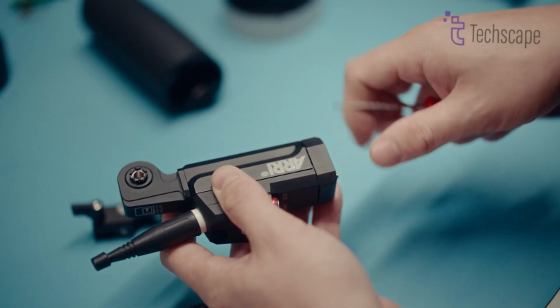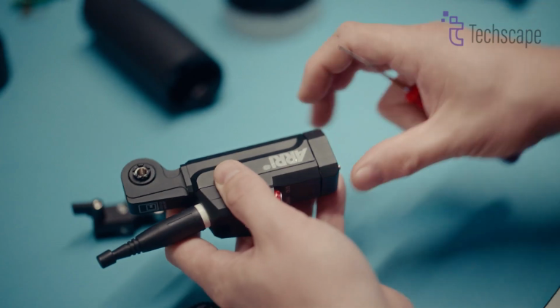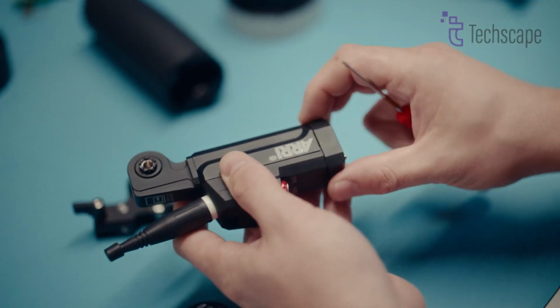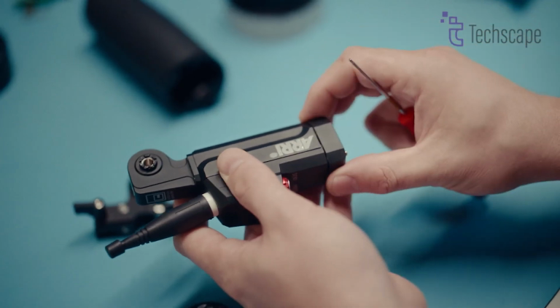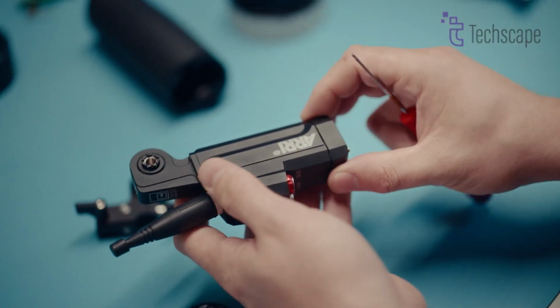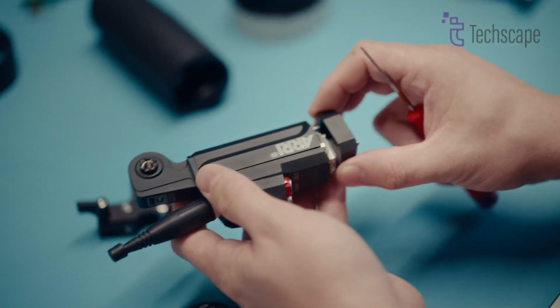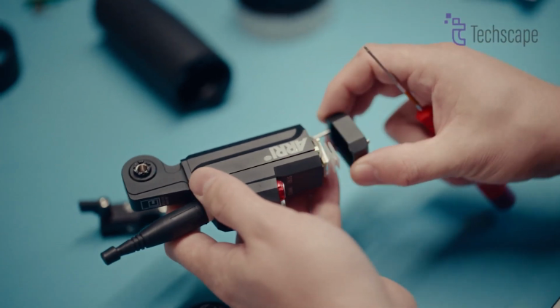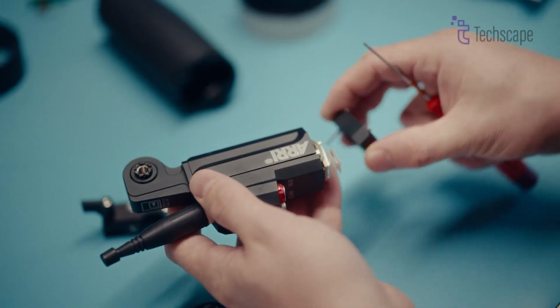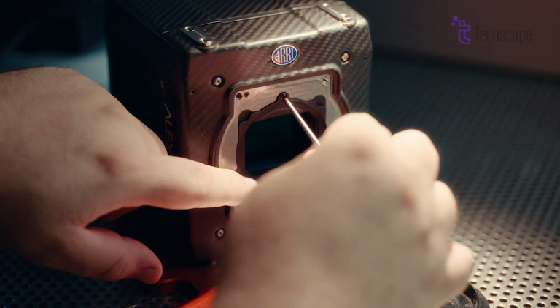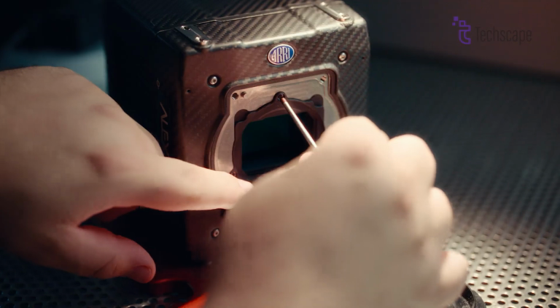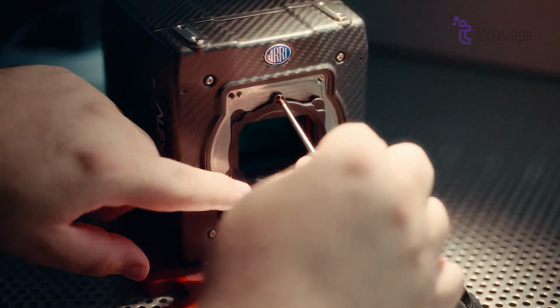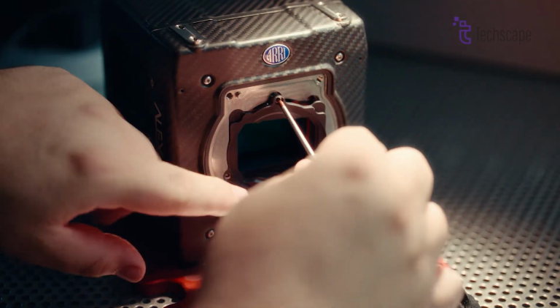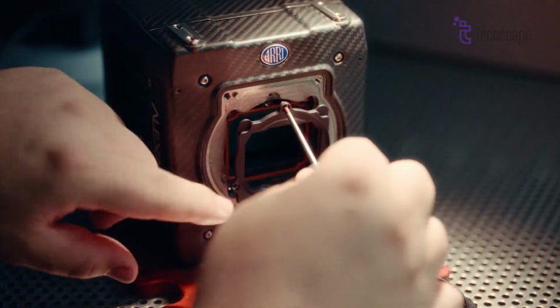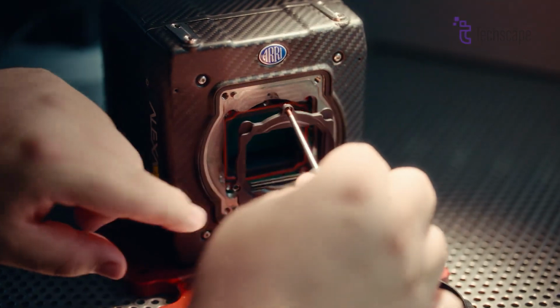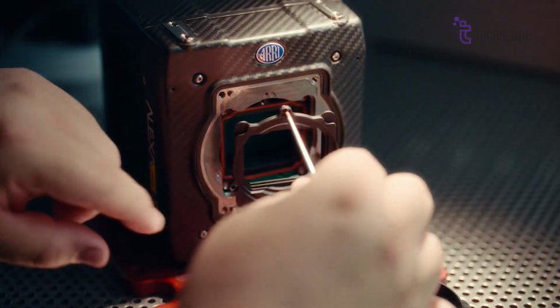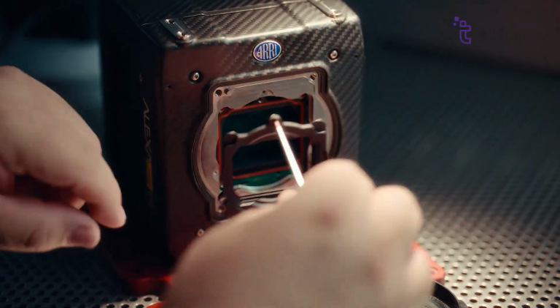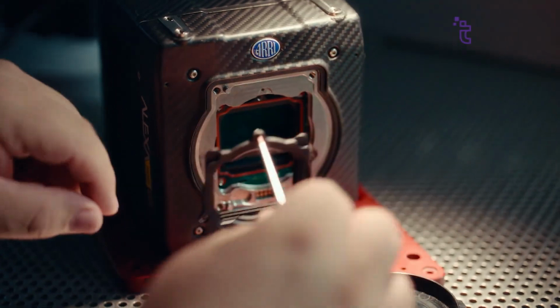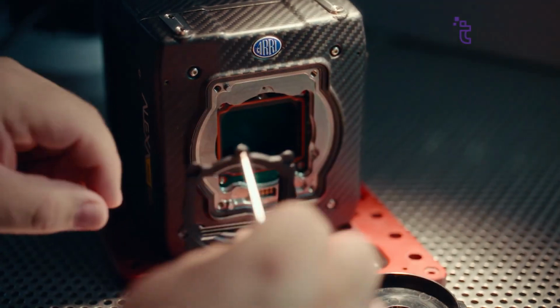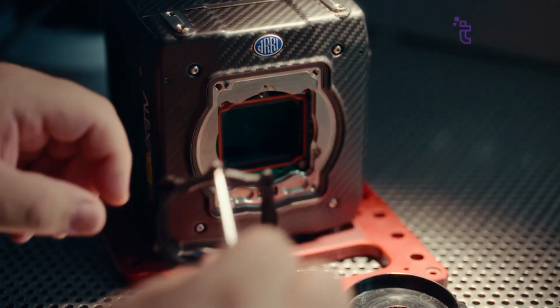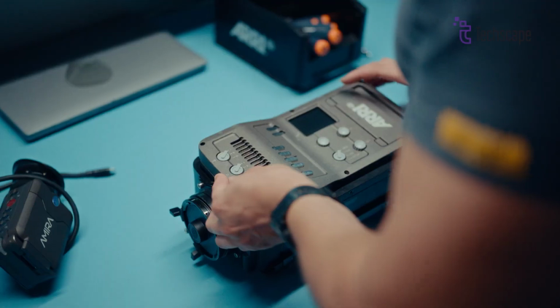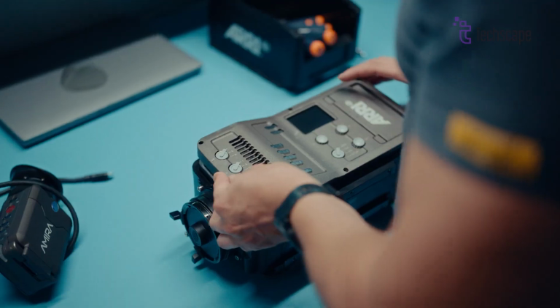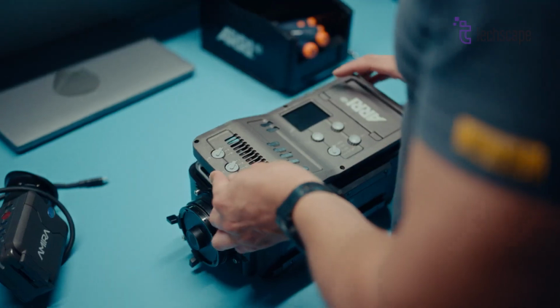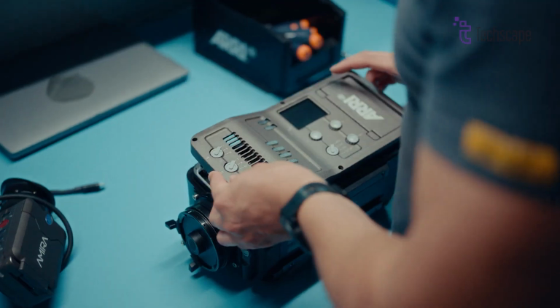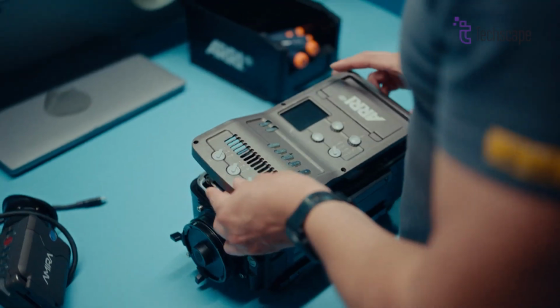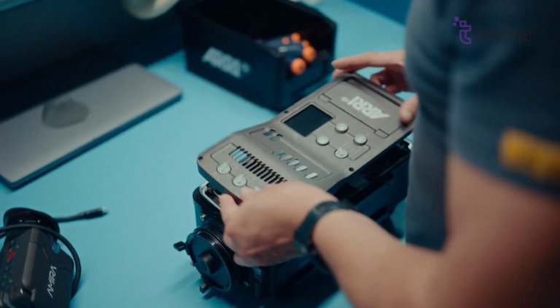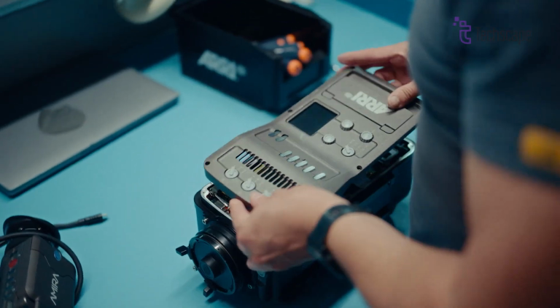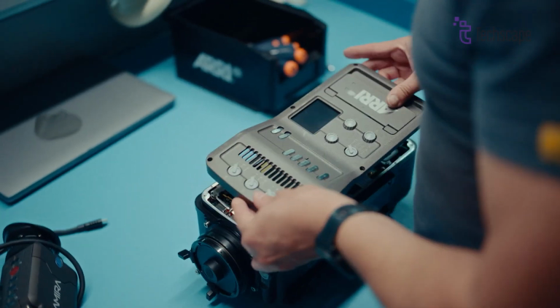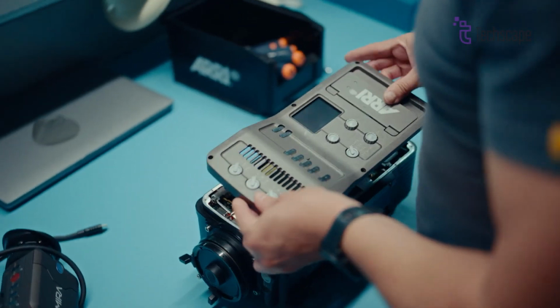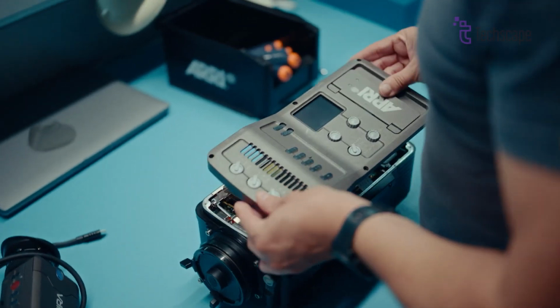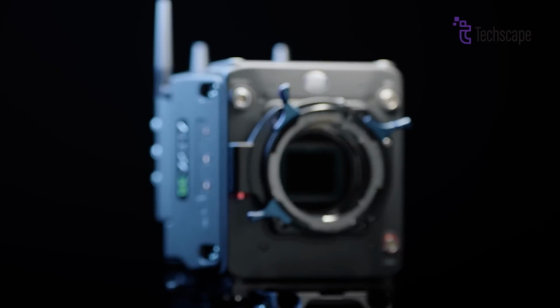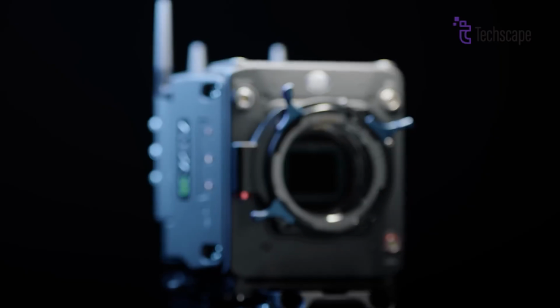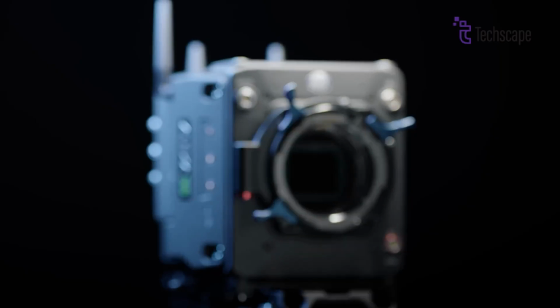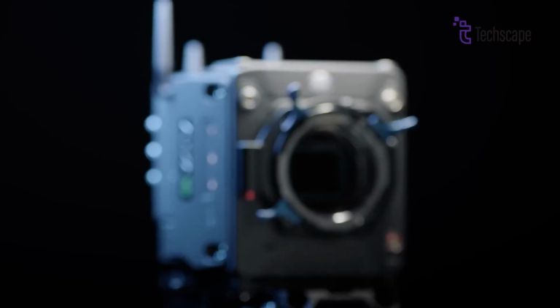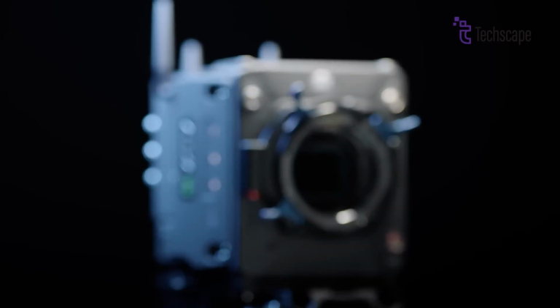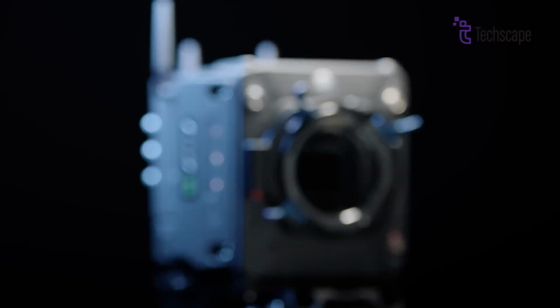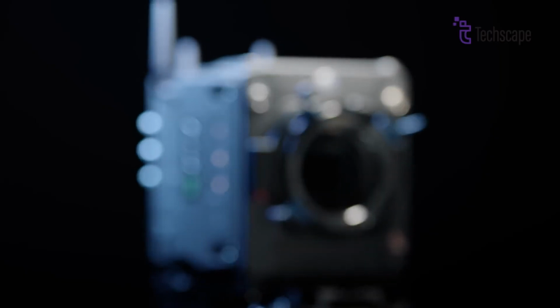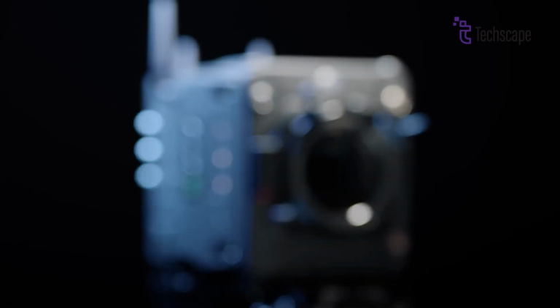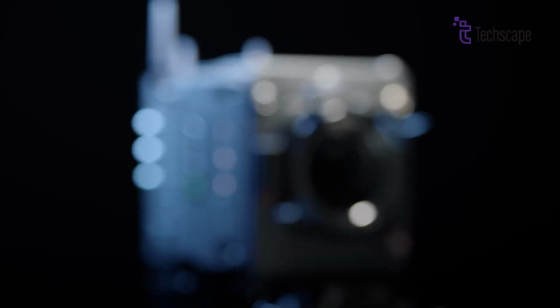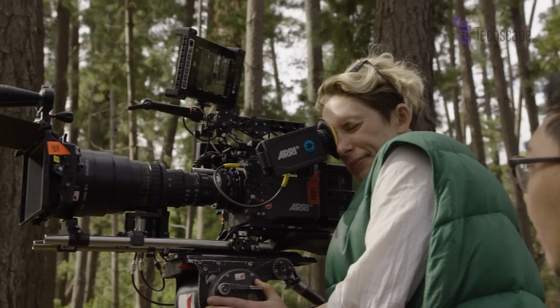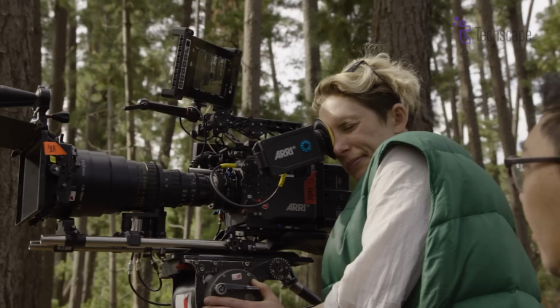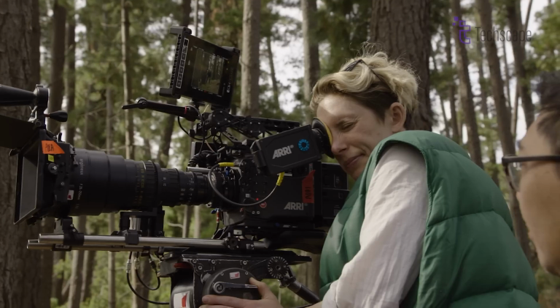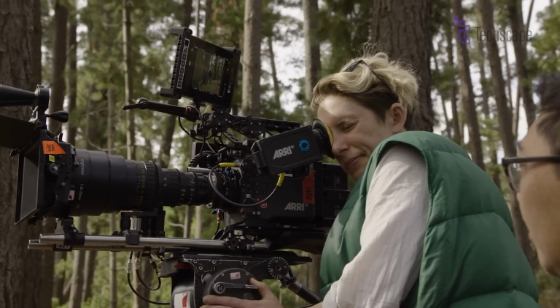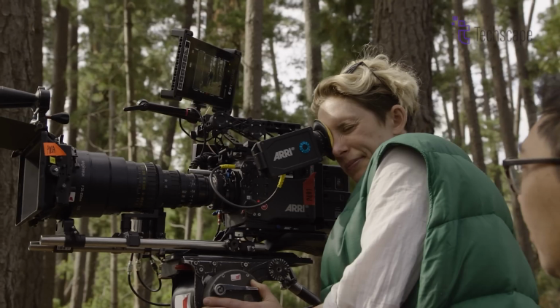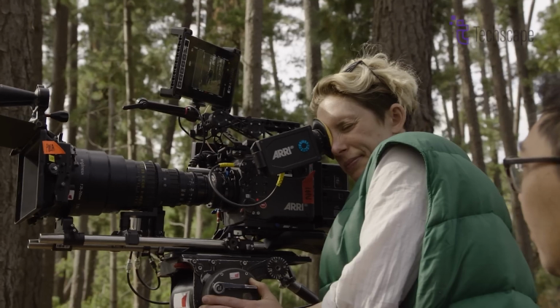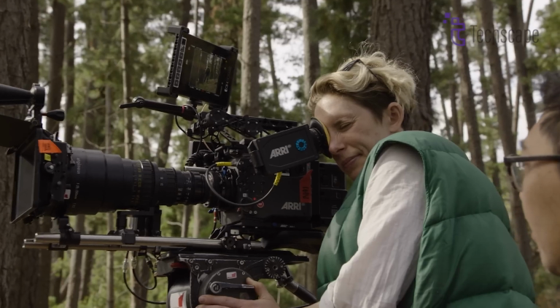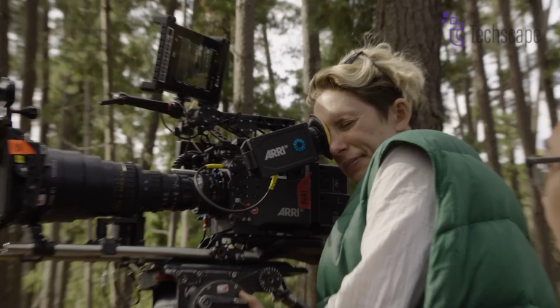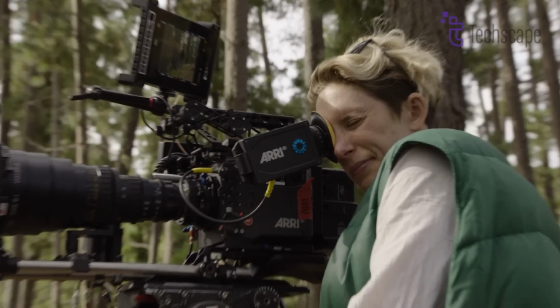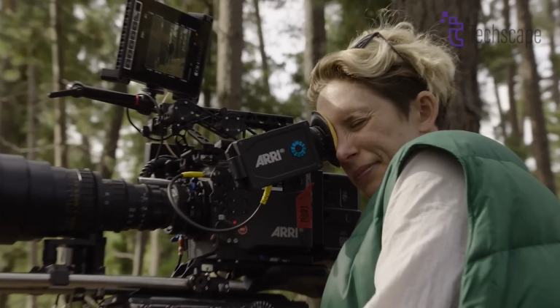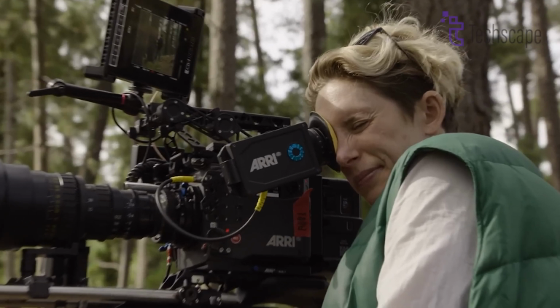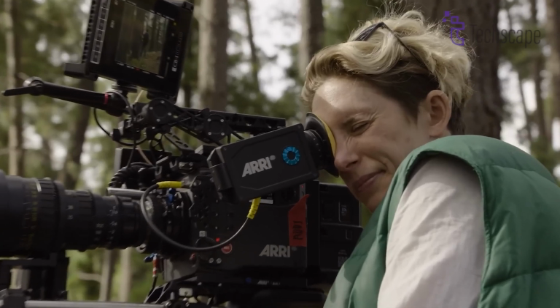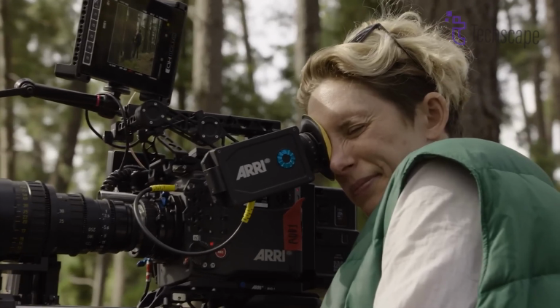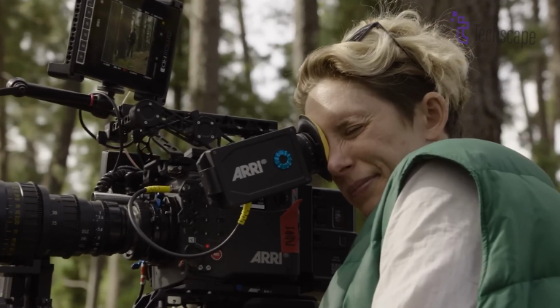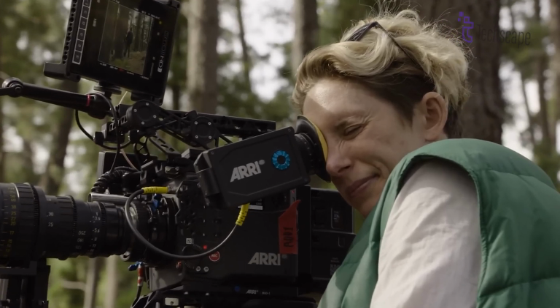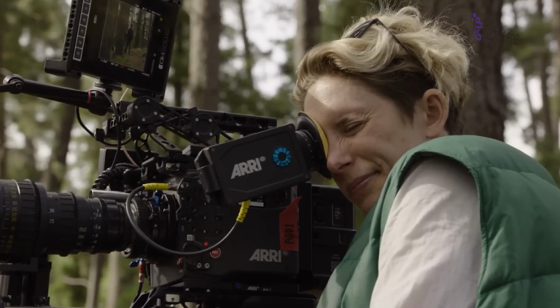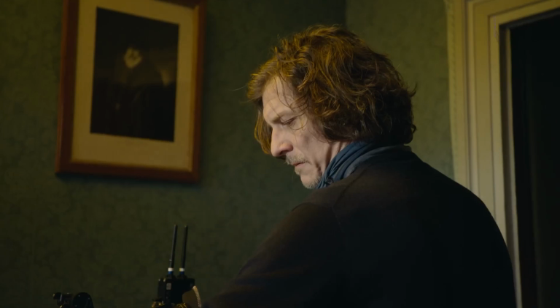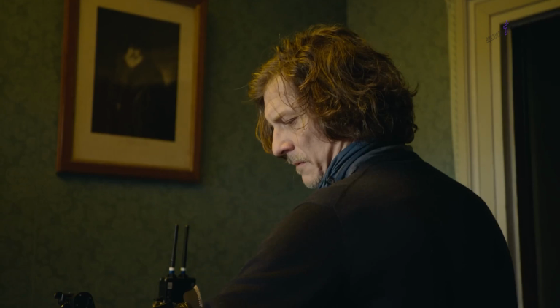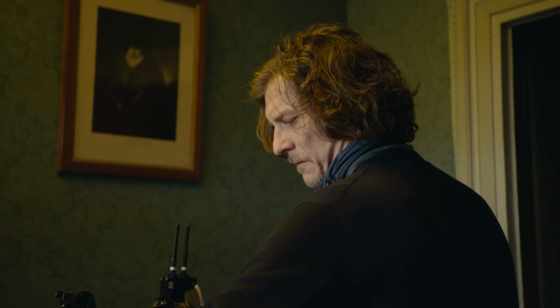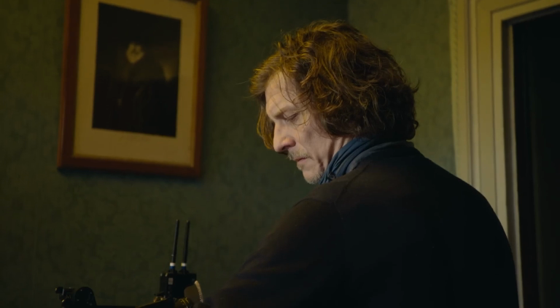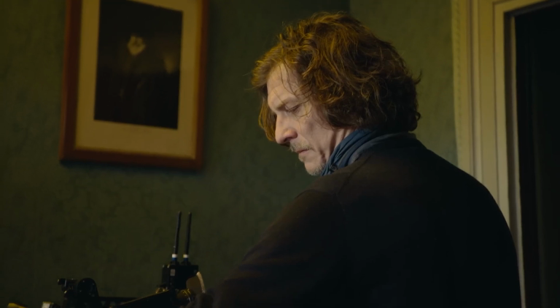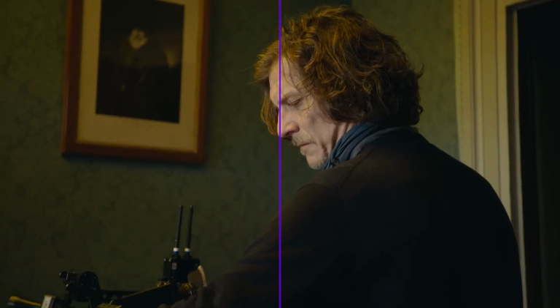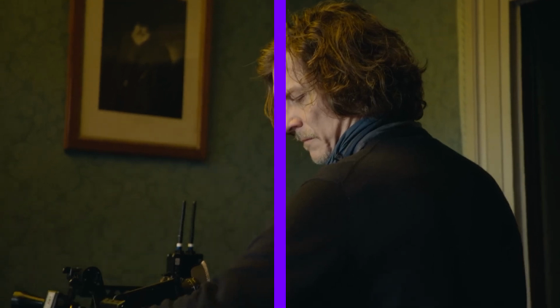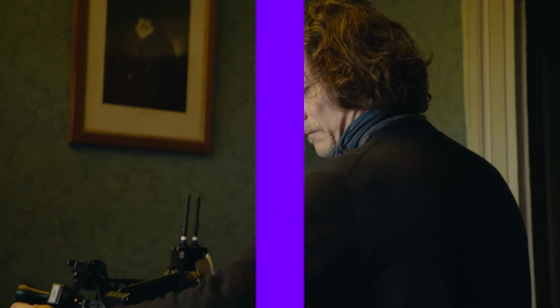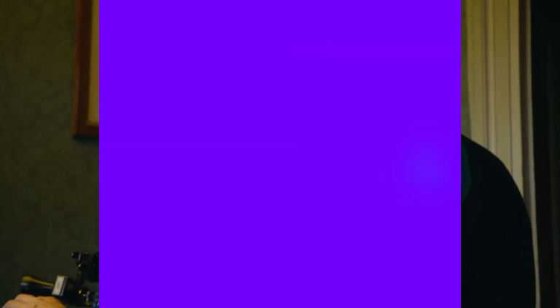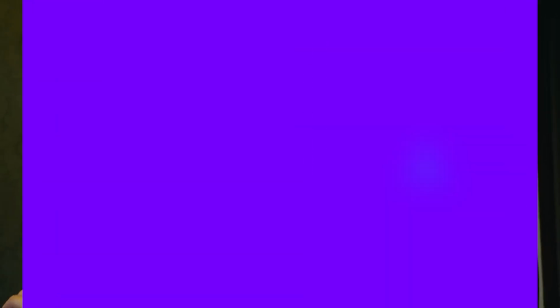The research, development, and implementation of such cutting-edge features require significant investment, which is reflected in the camera's price.